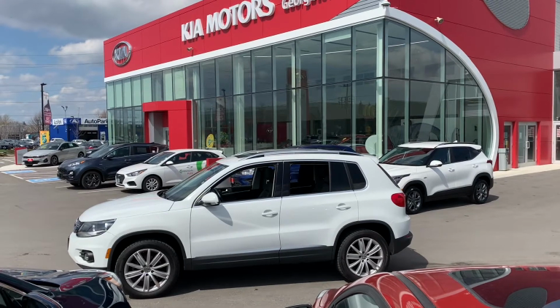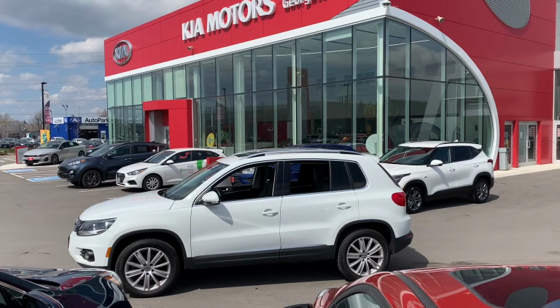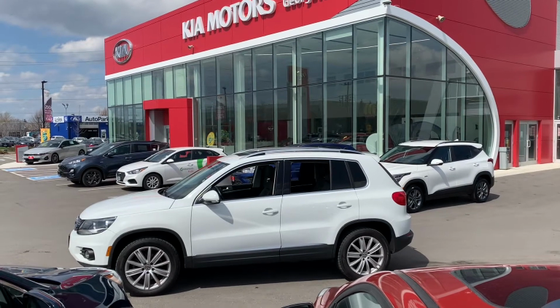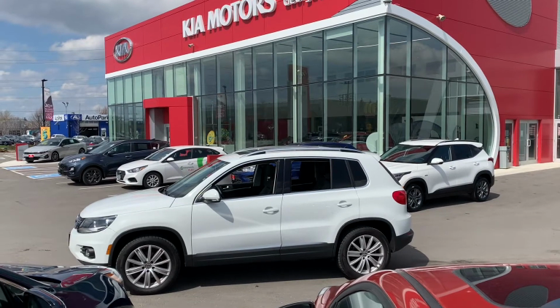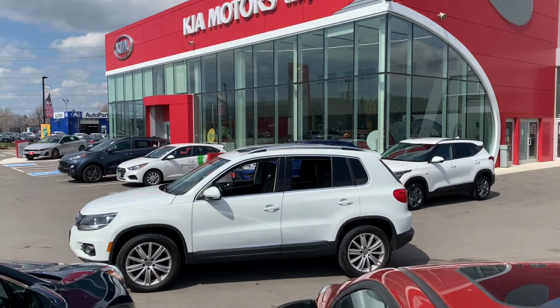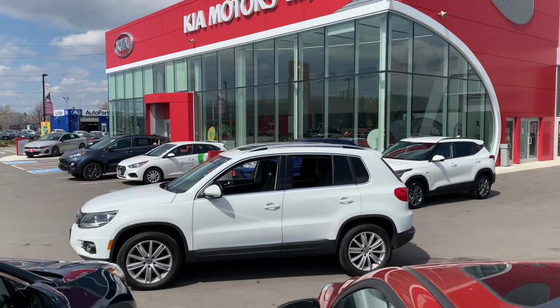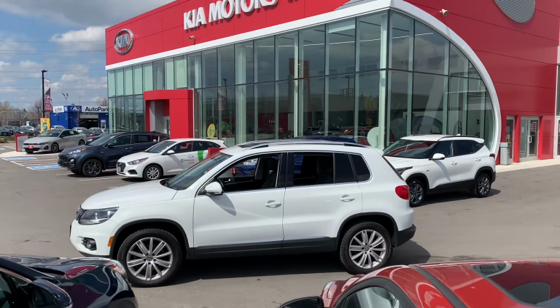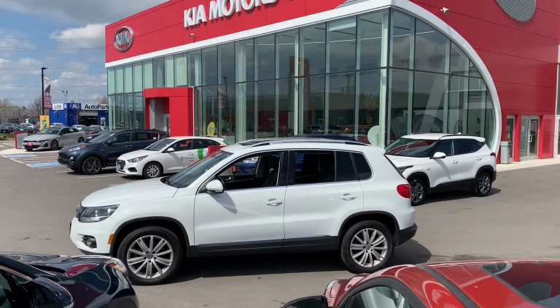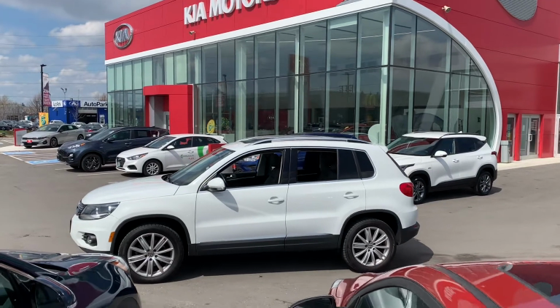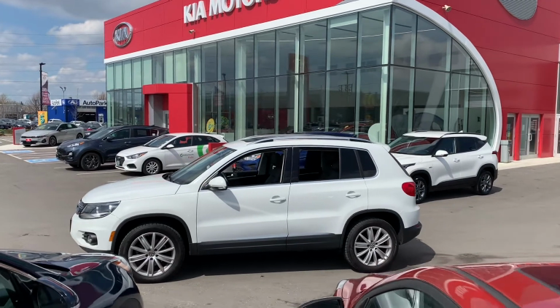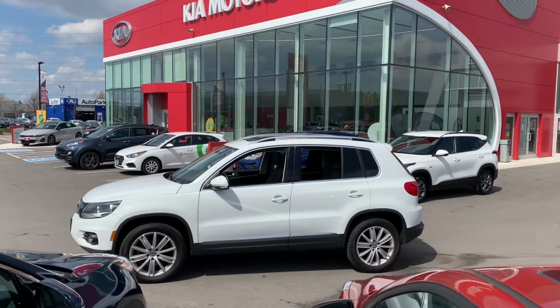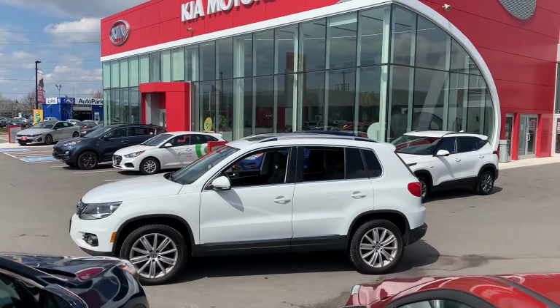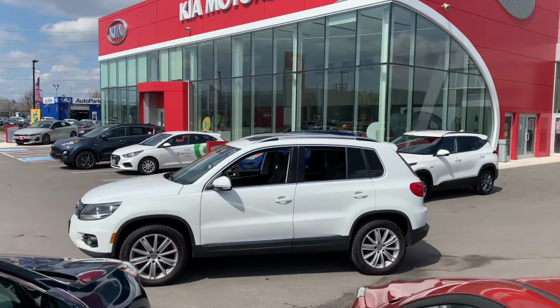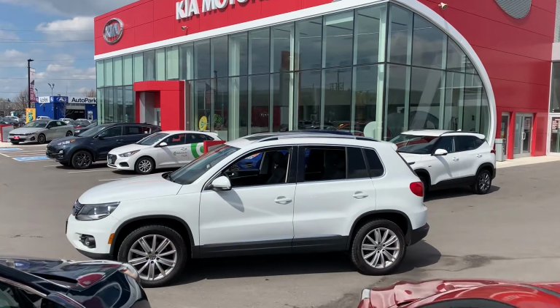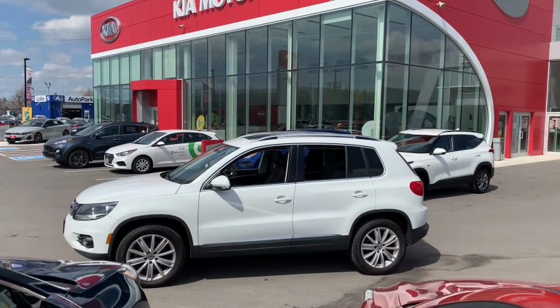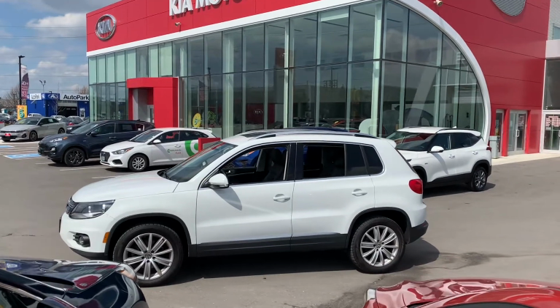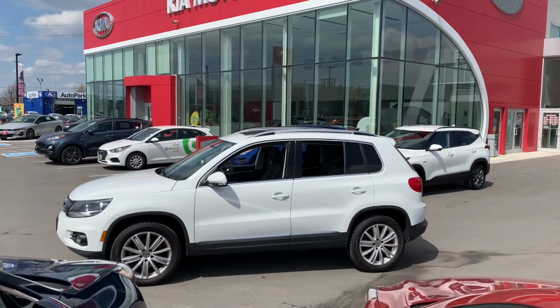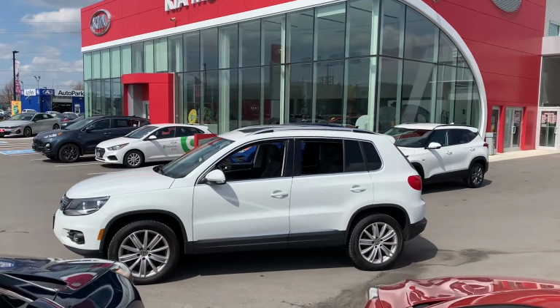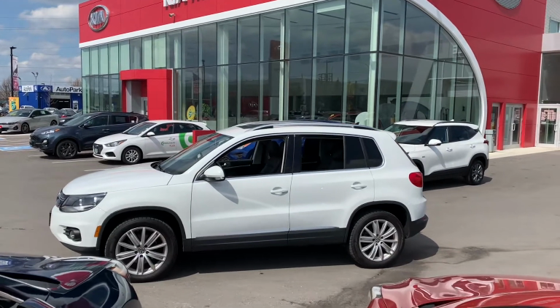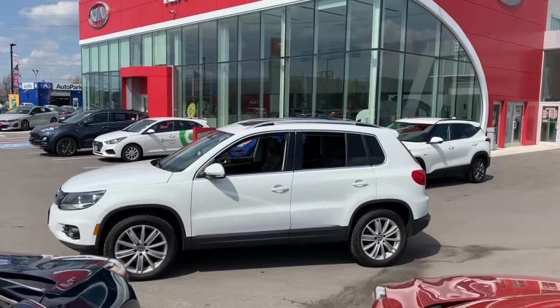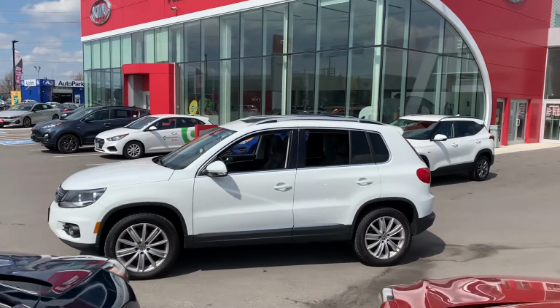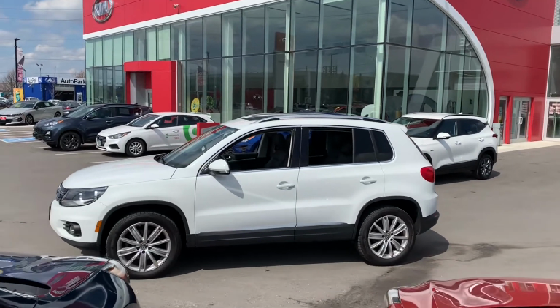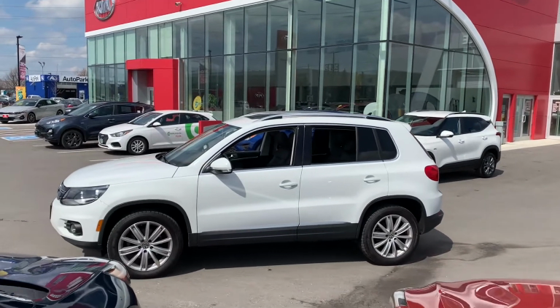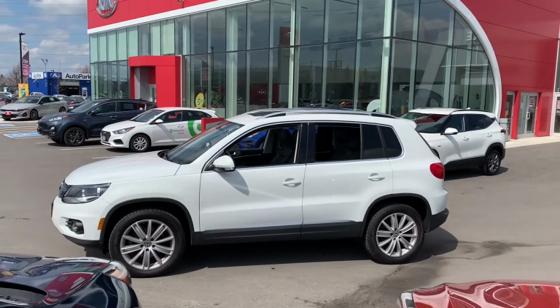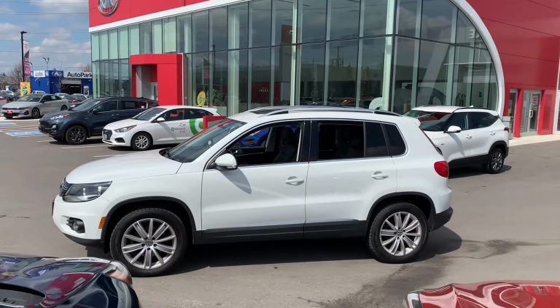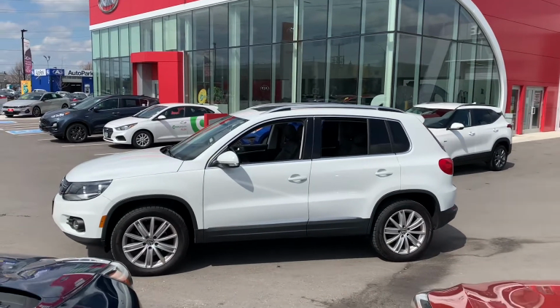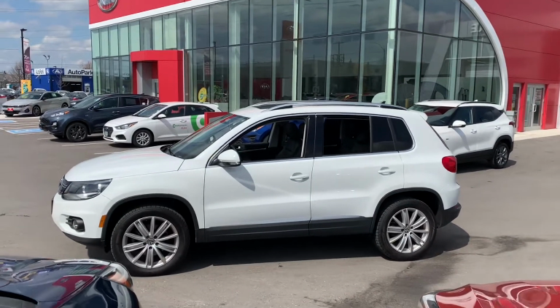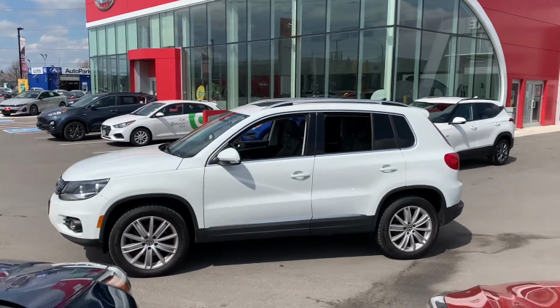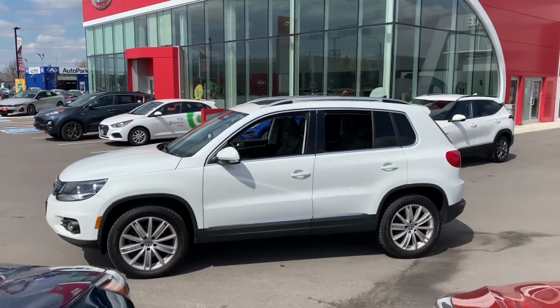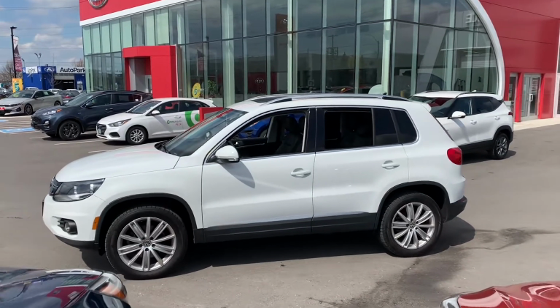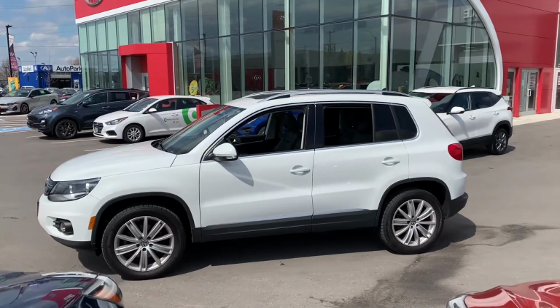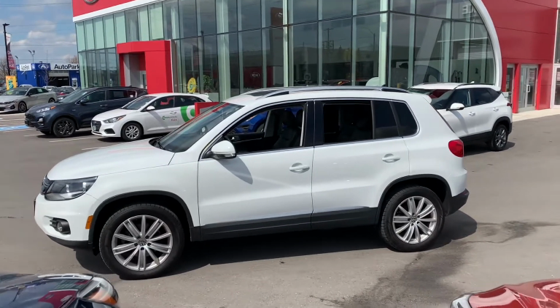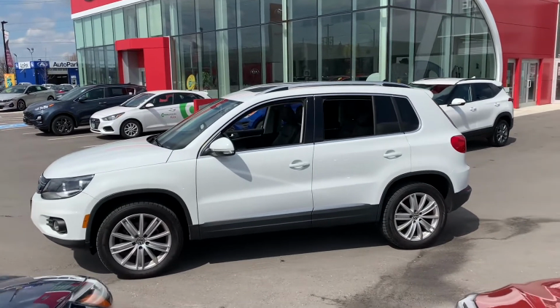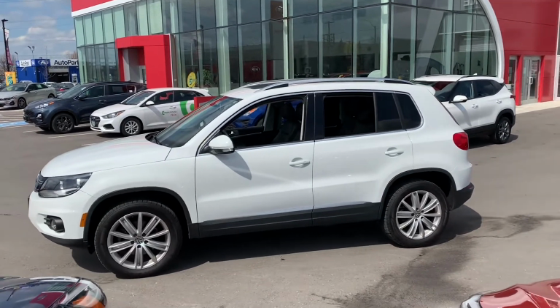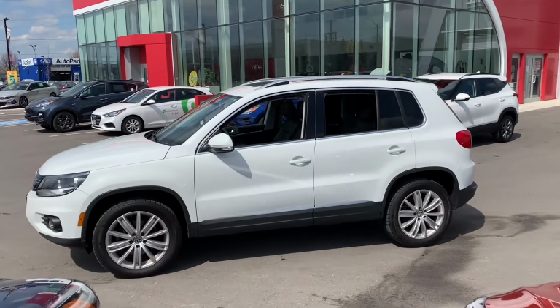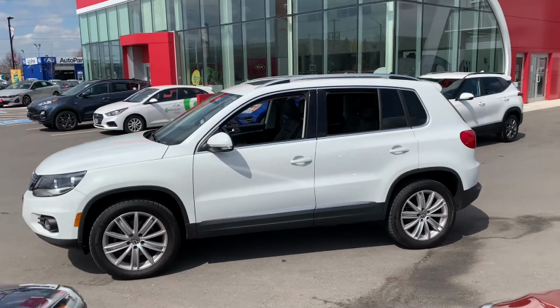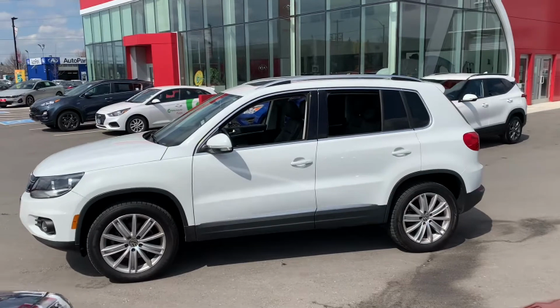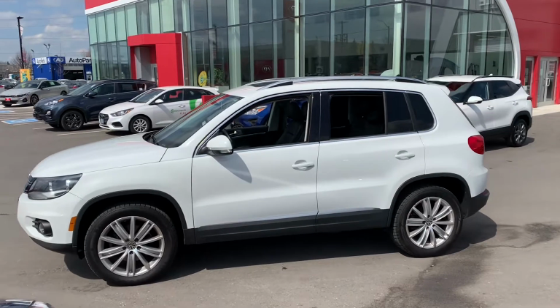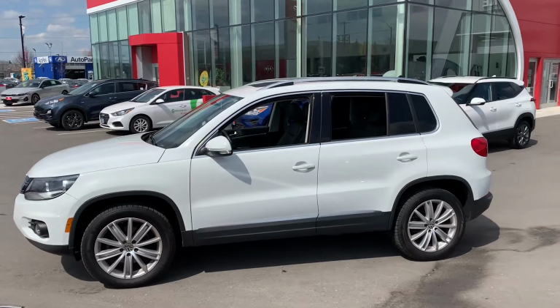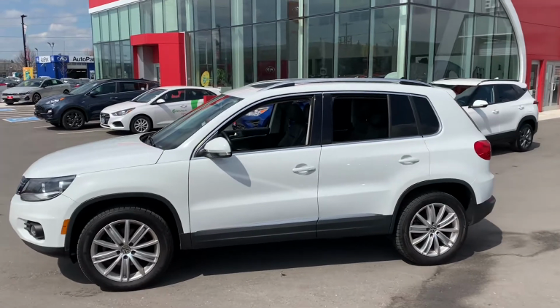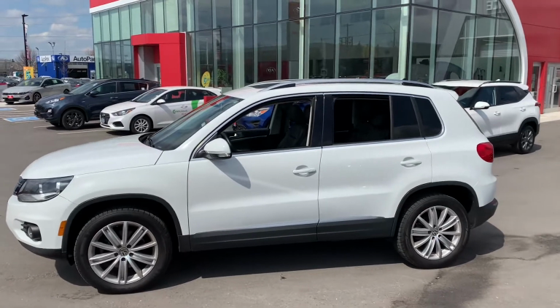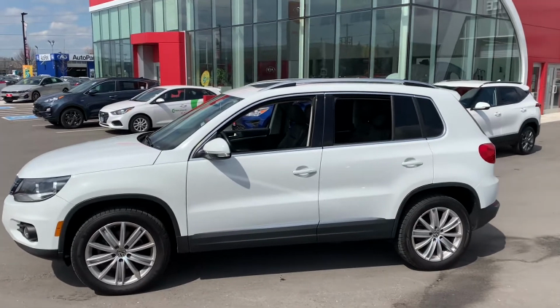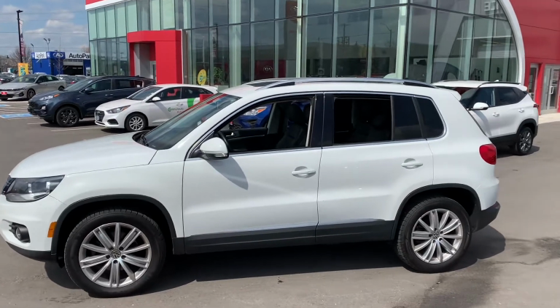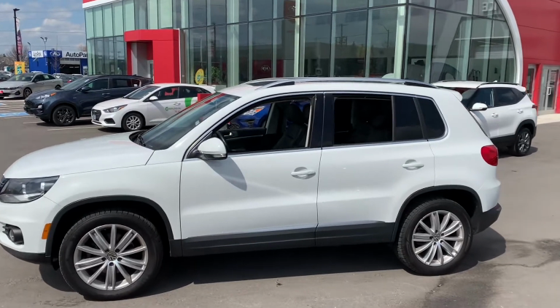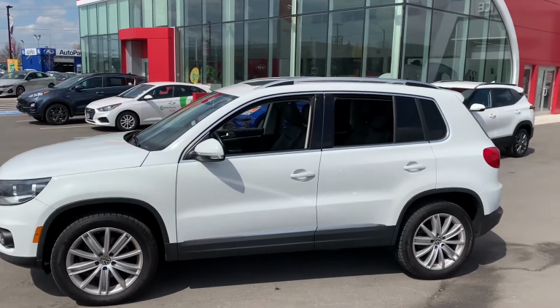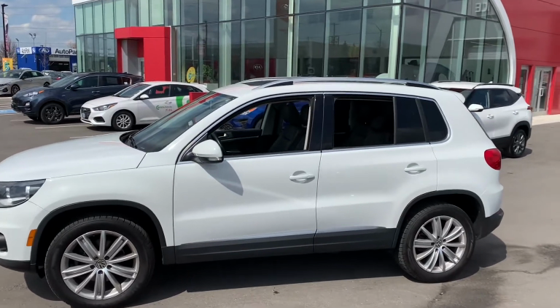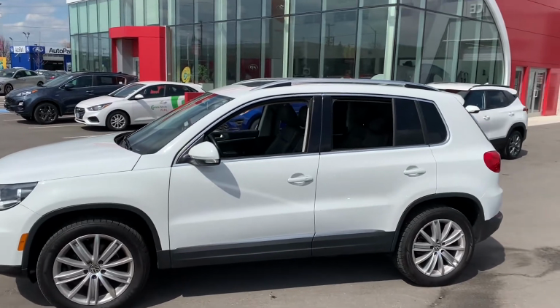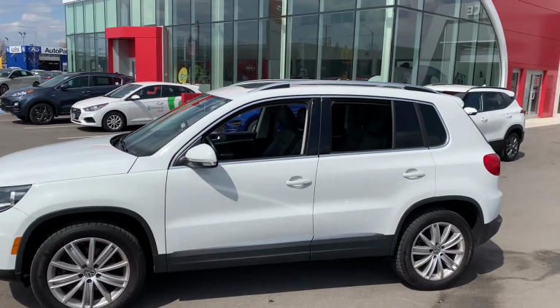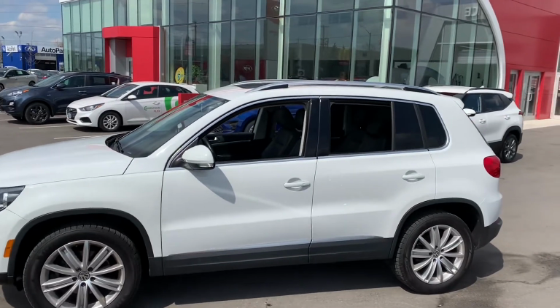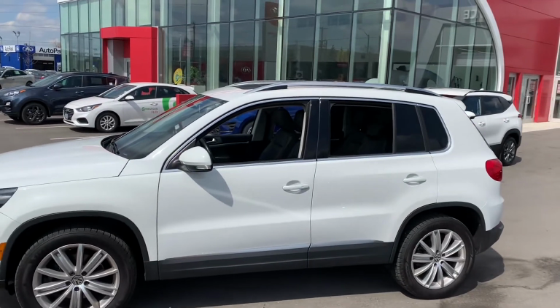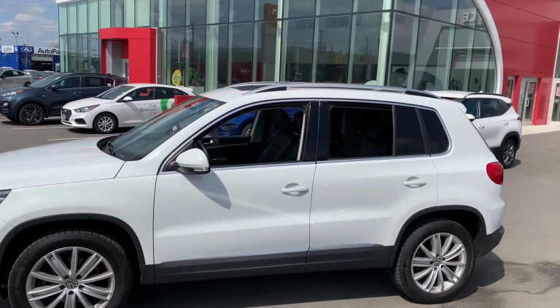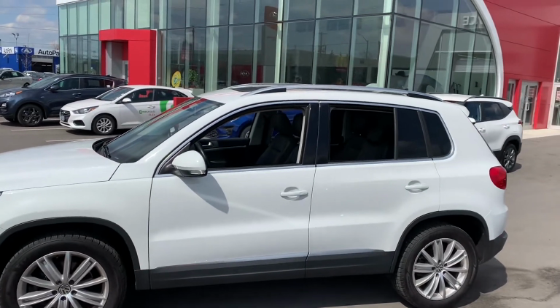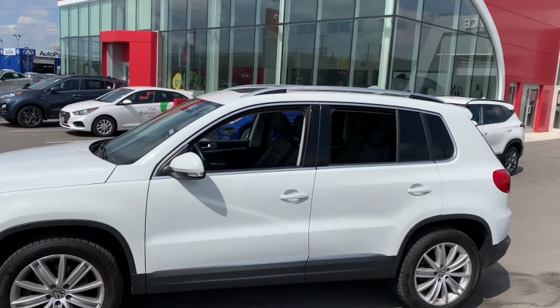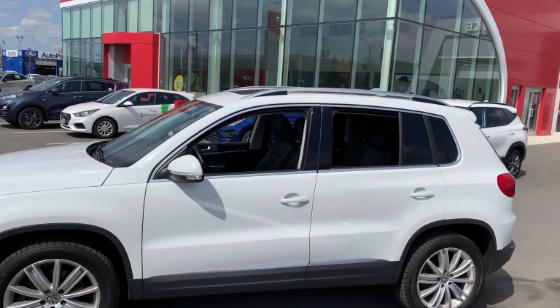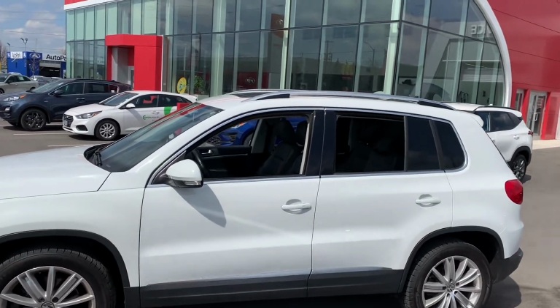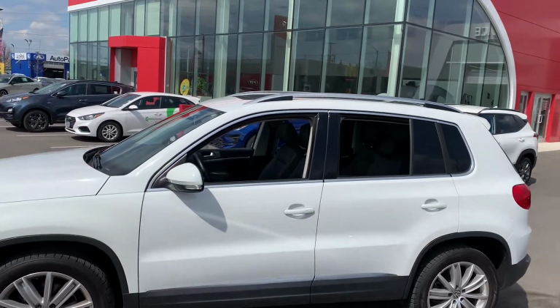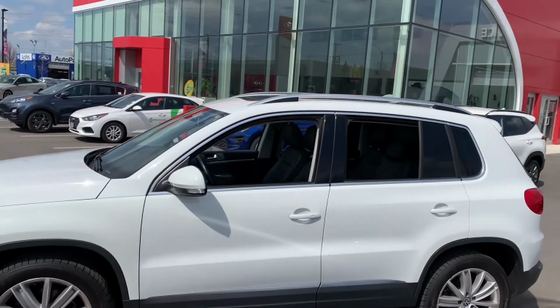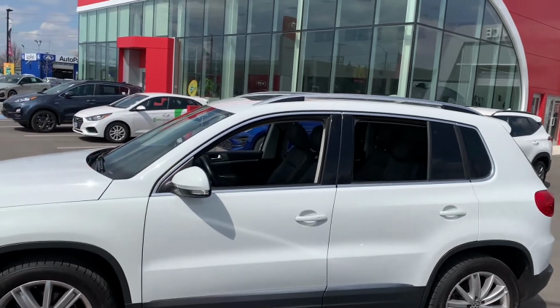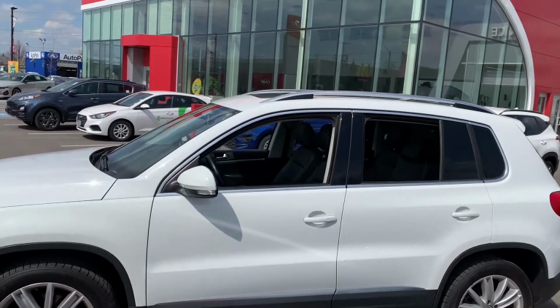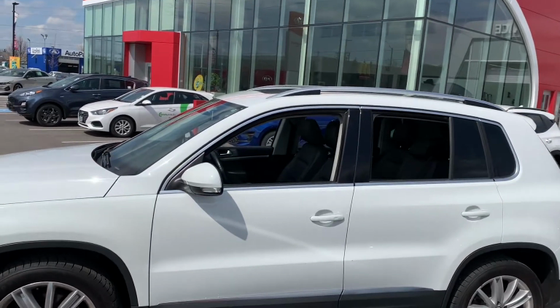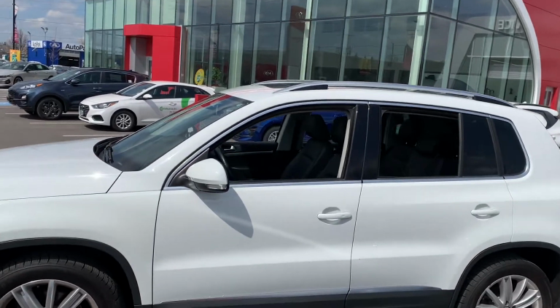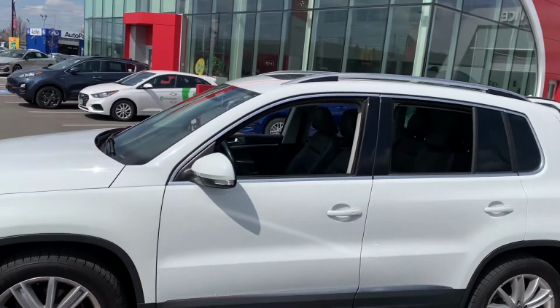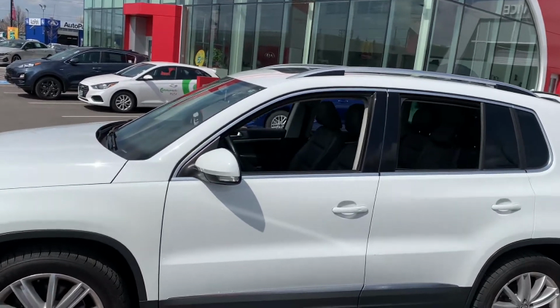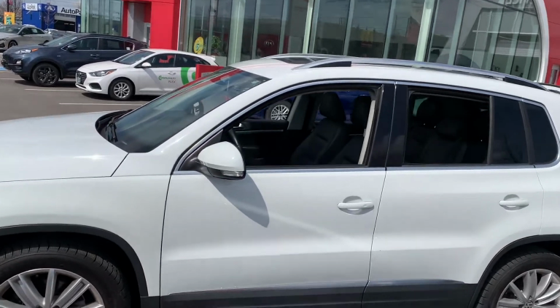Good afternoon, Leah. My name is Cameron and we've been emailing back and forth about our 2017 Volkswagen Tiguan.